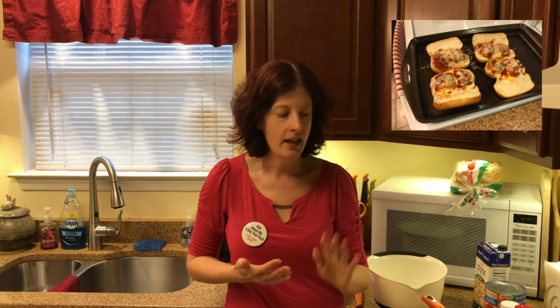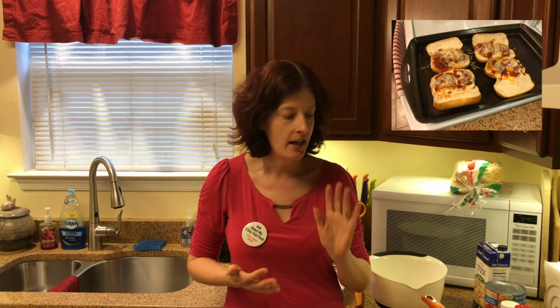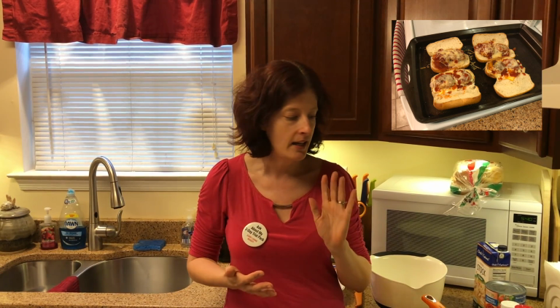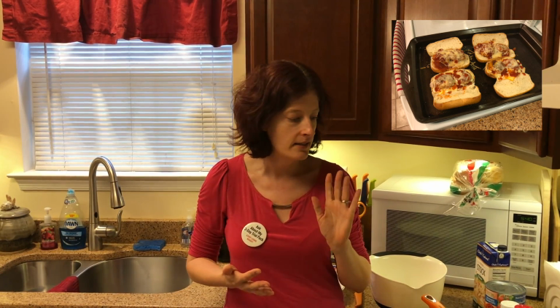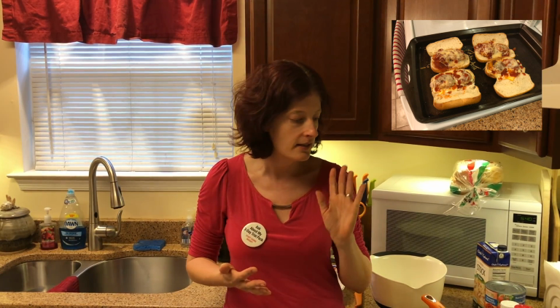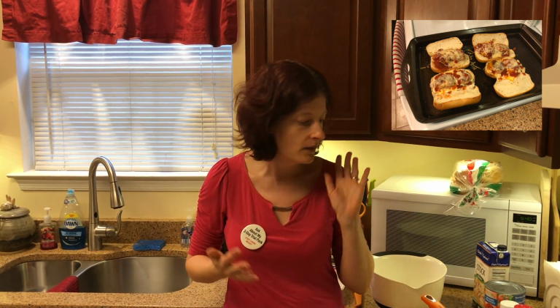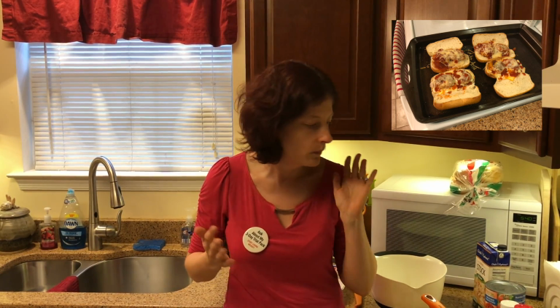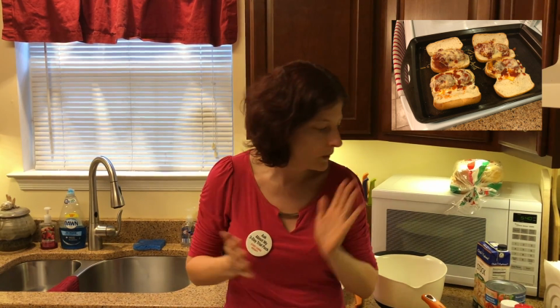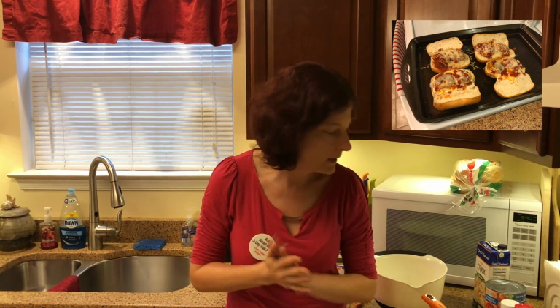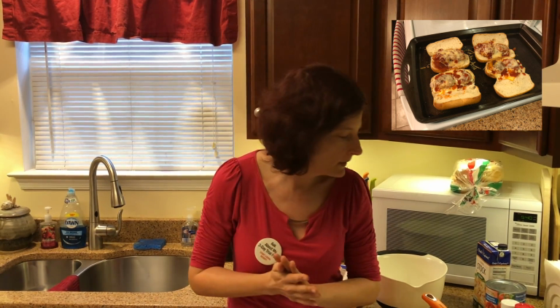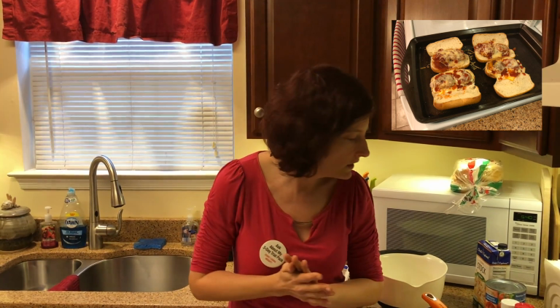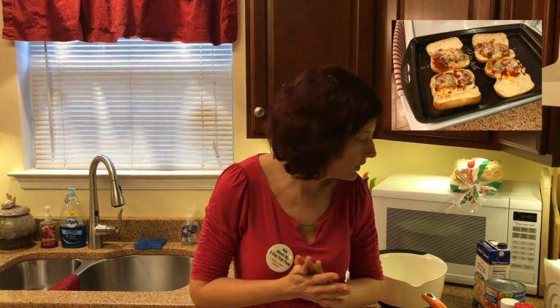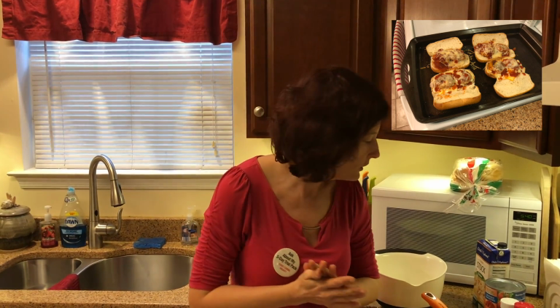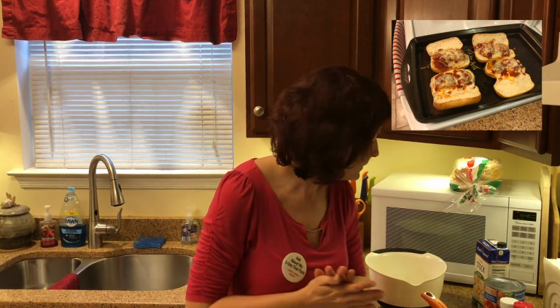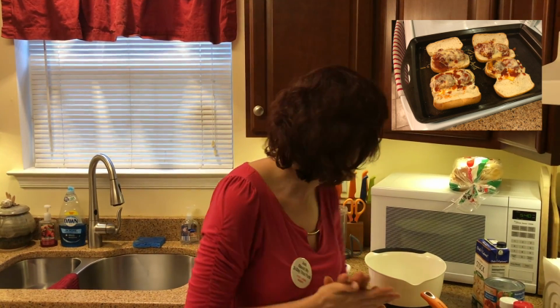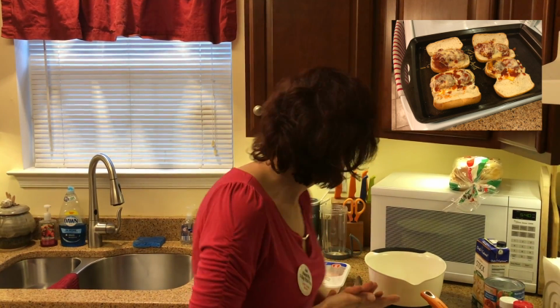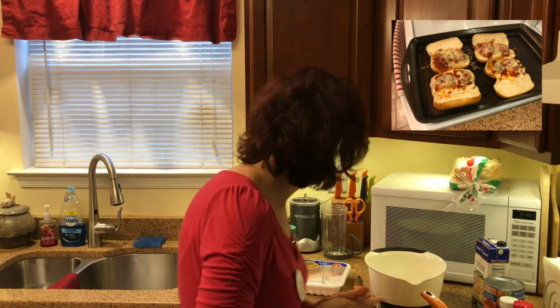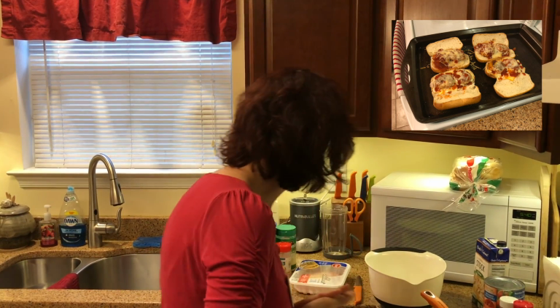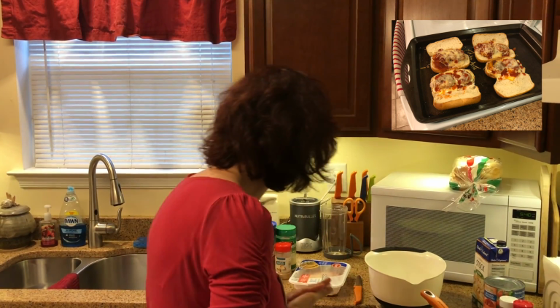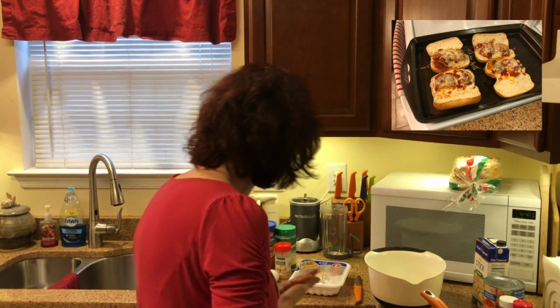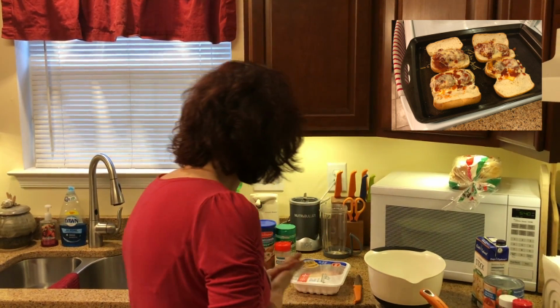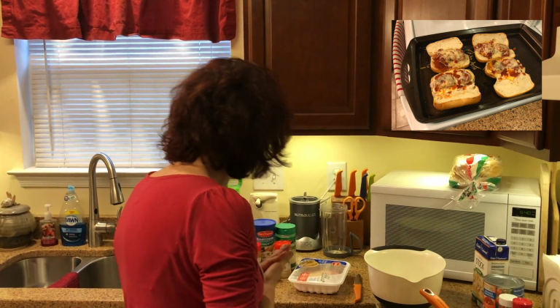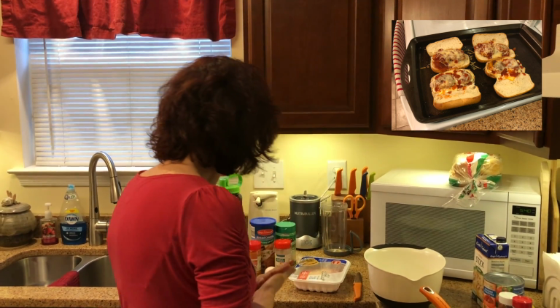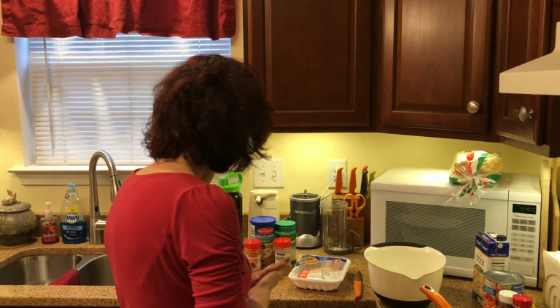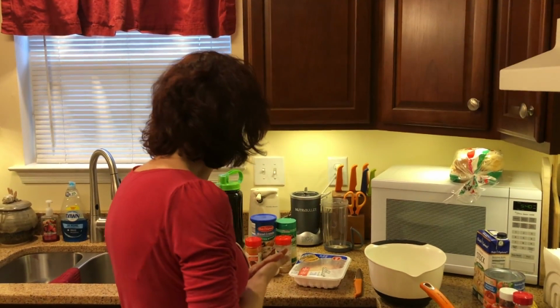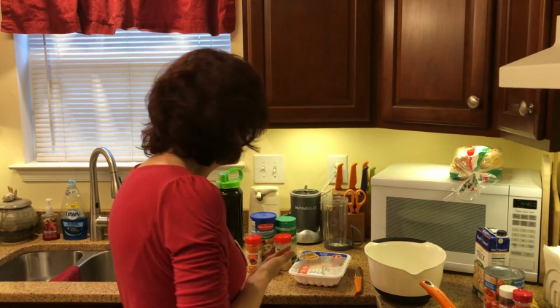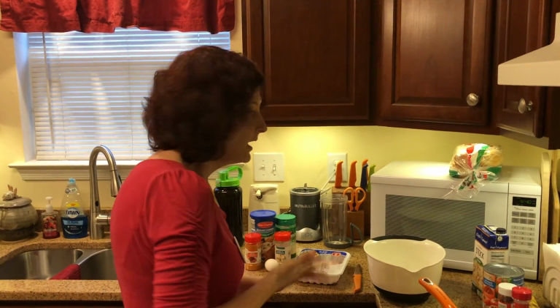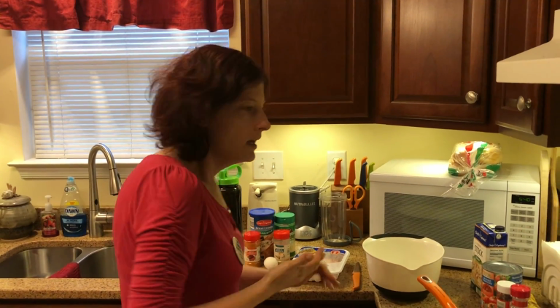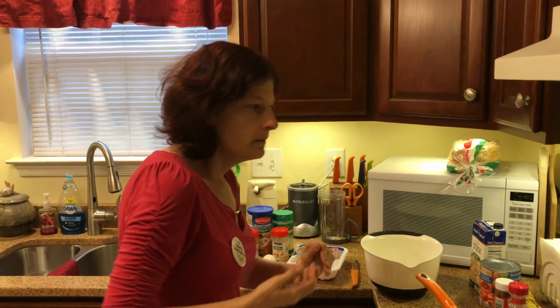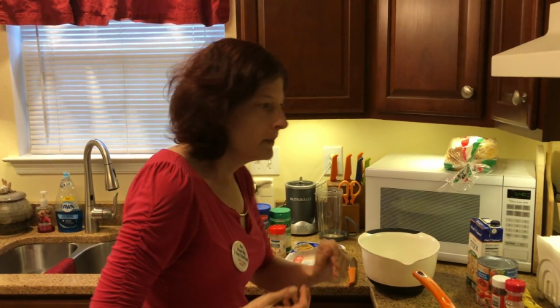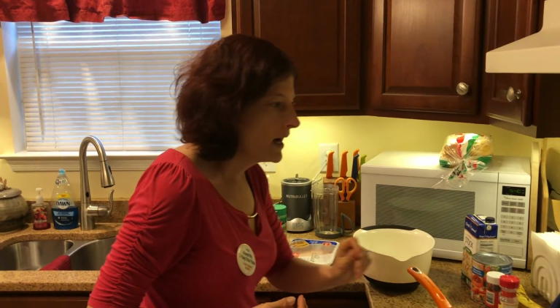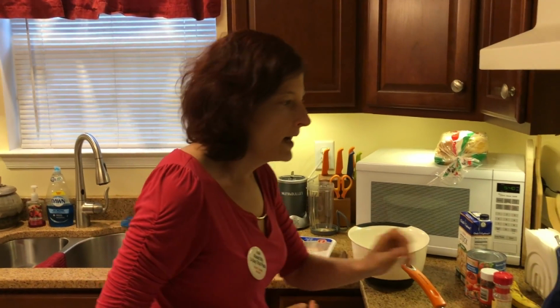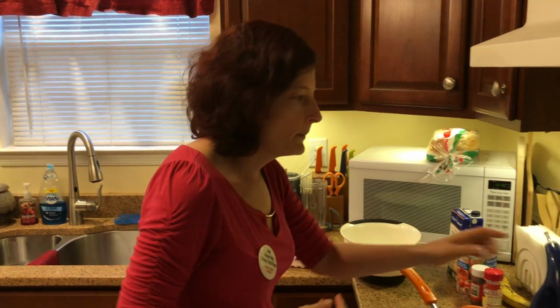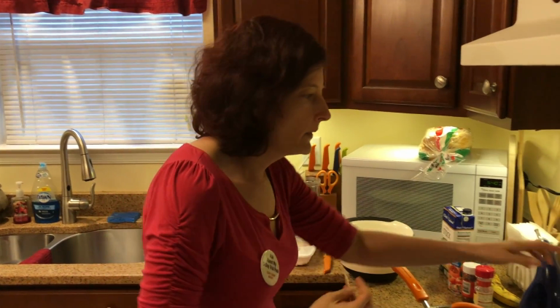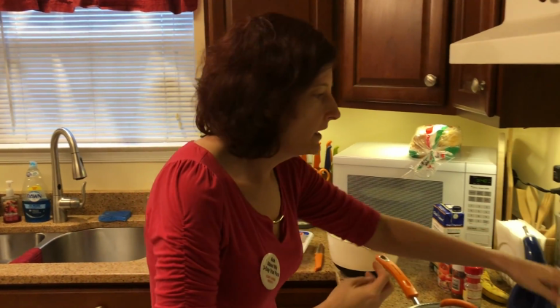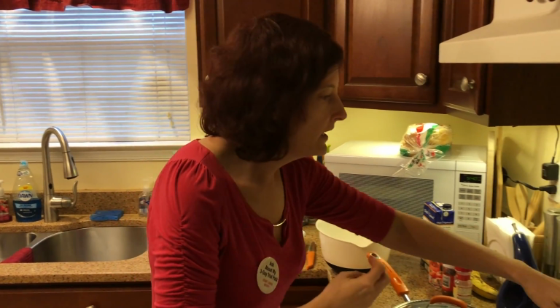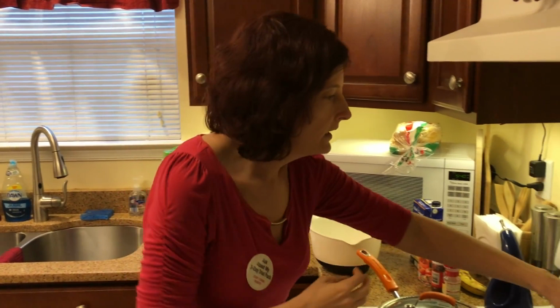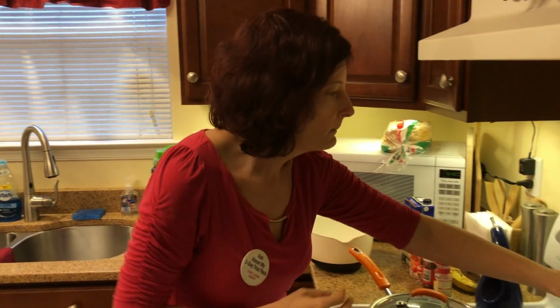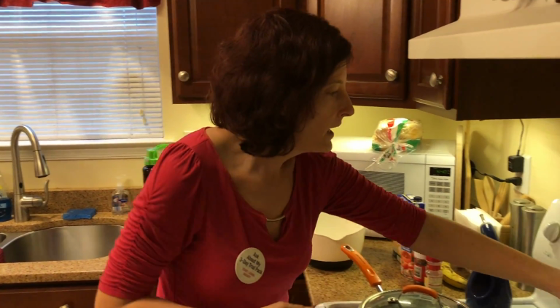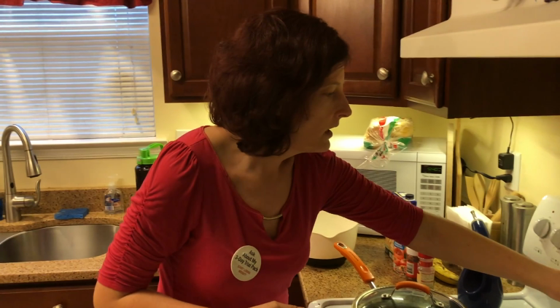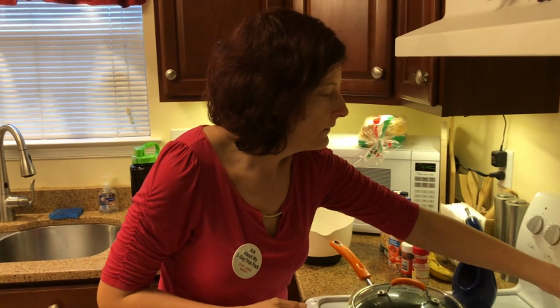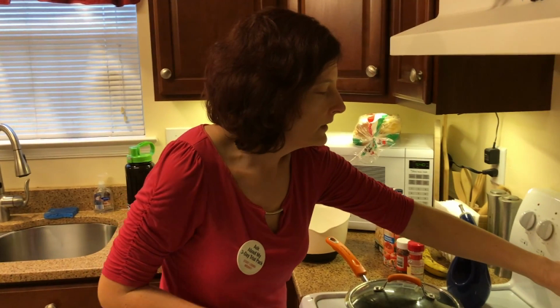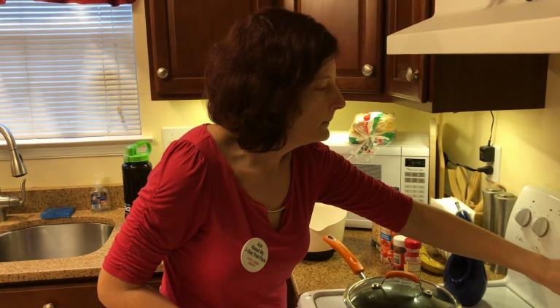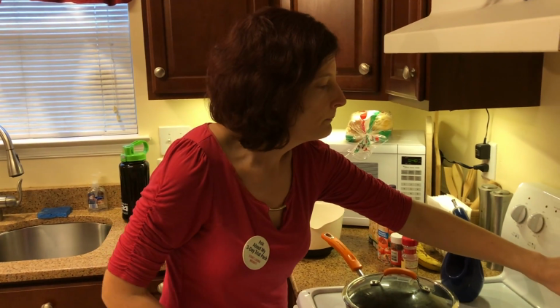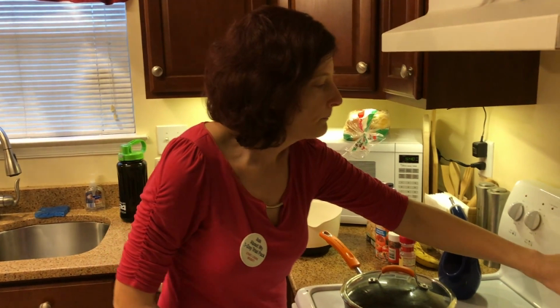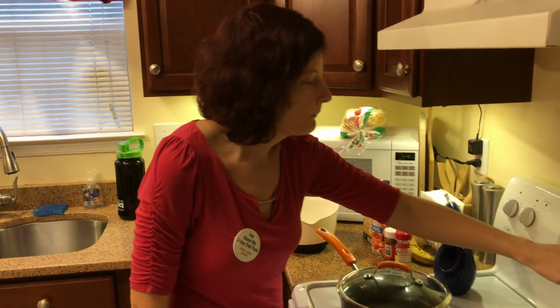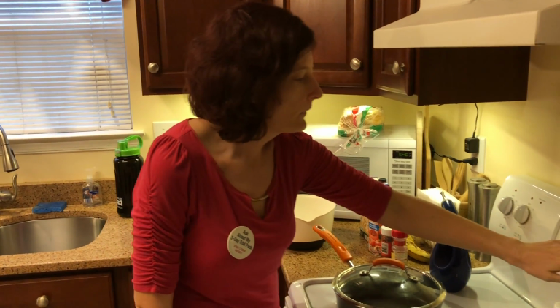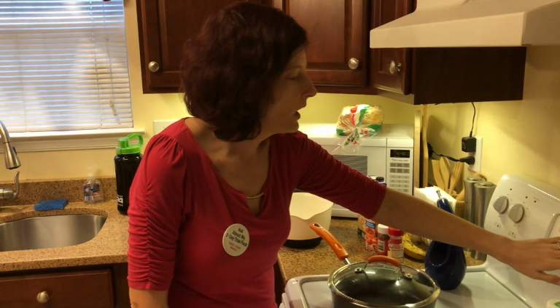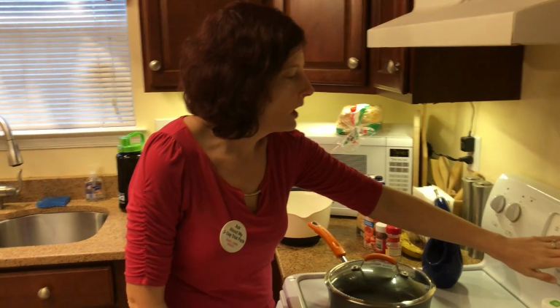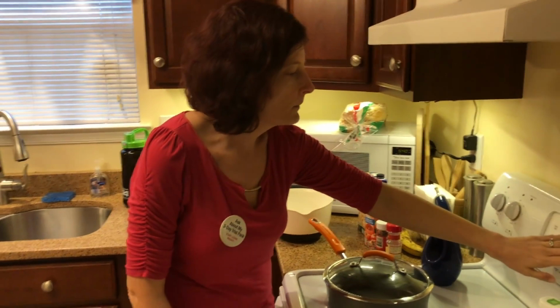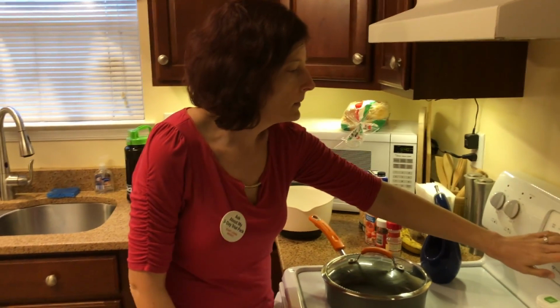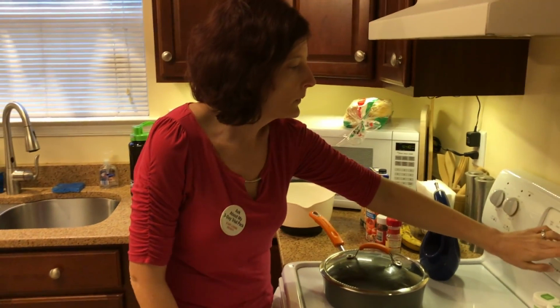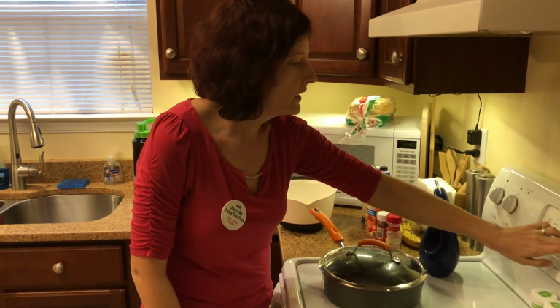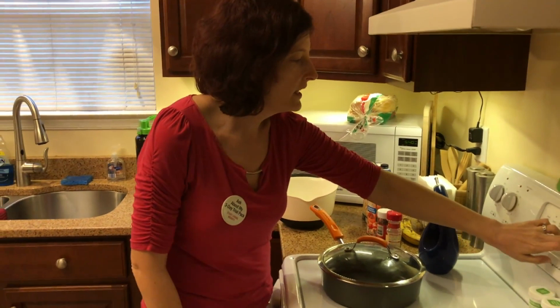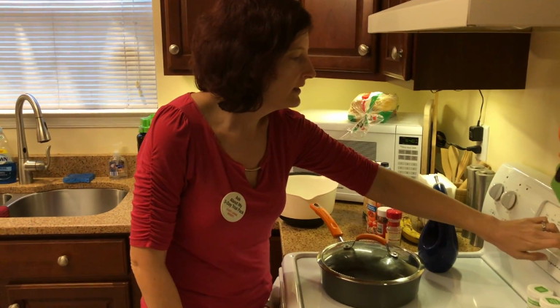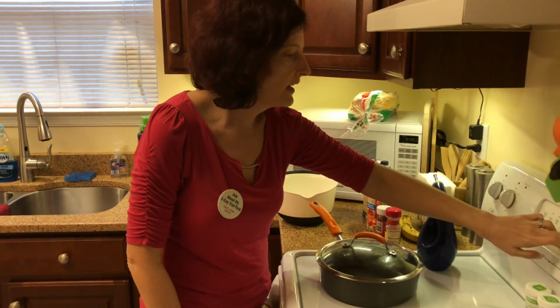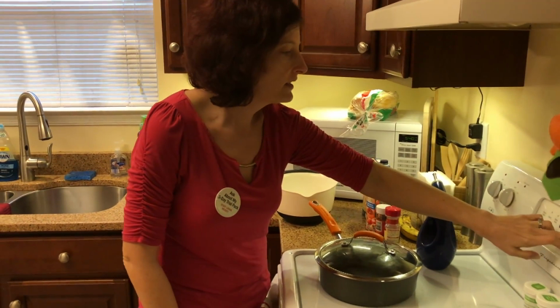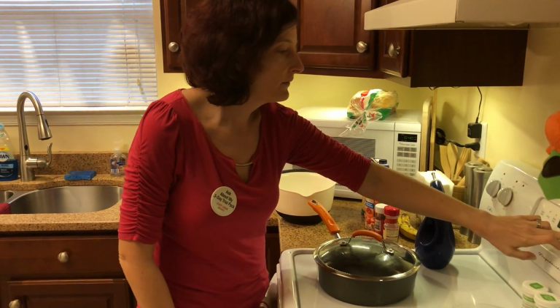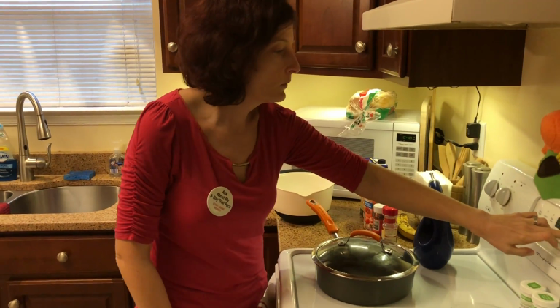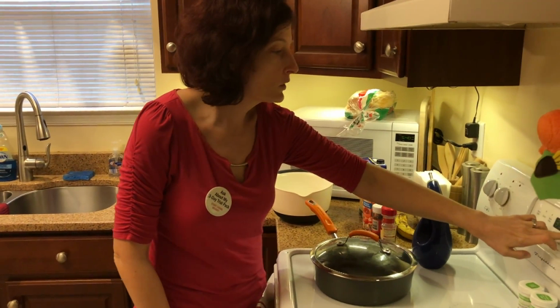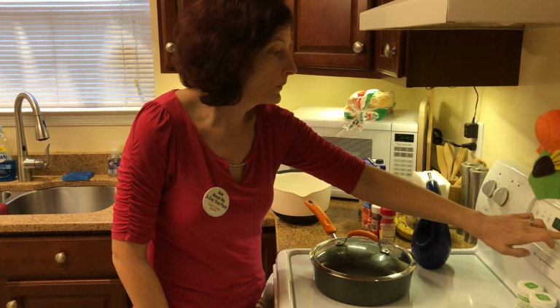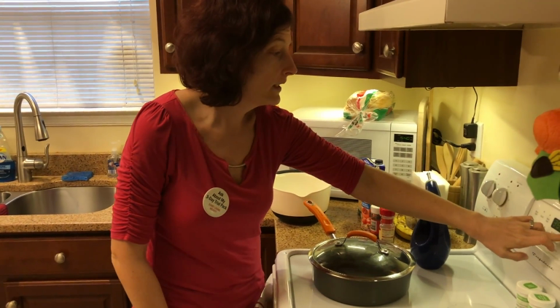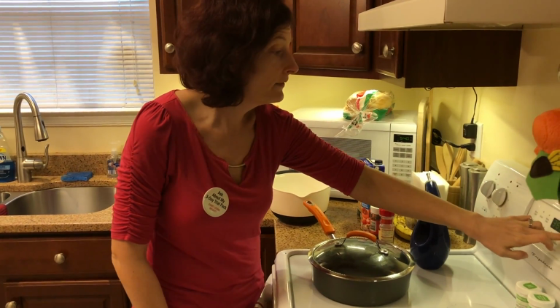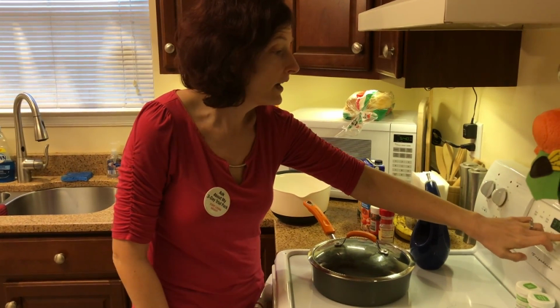What I'm going to do is start out by preheating my oven. I'm going to preheat that to 425.